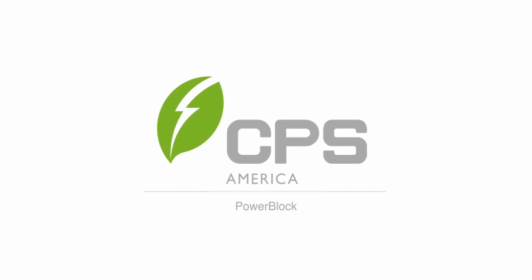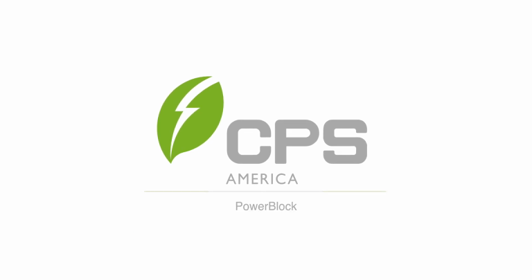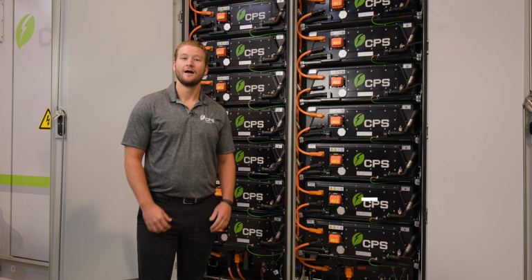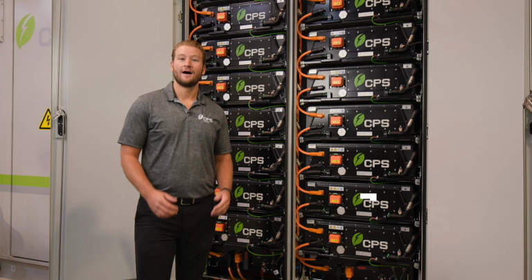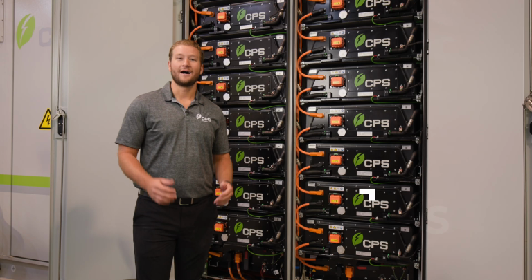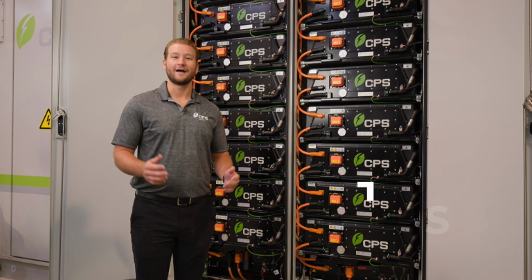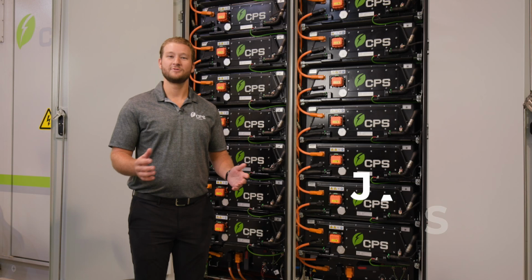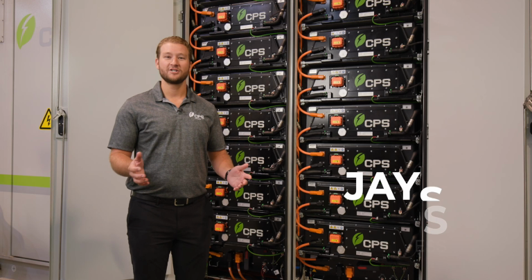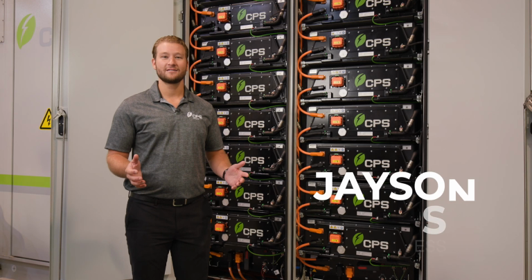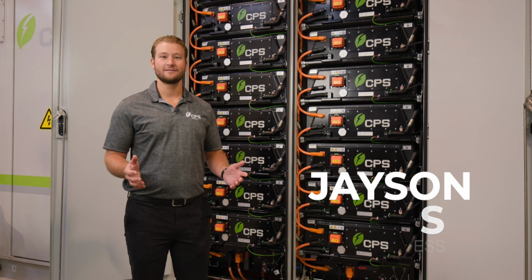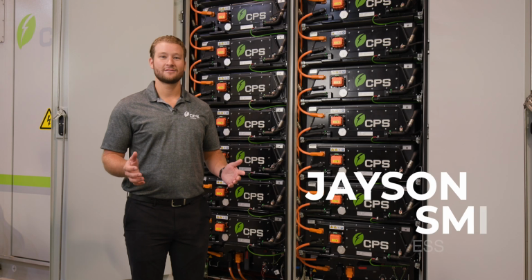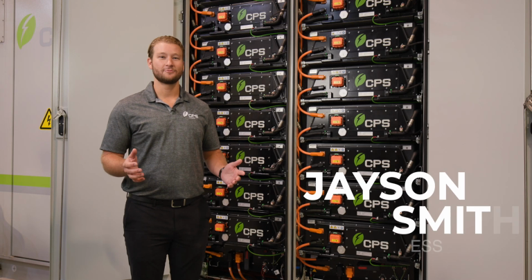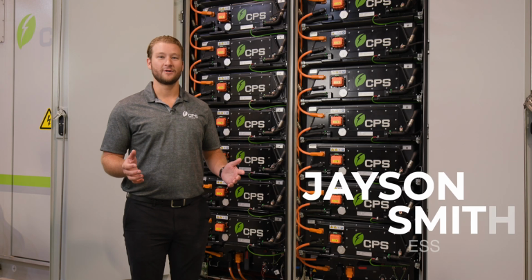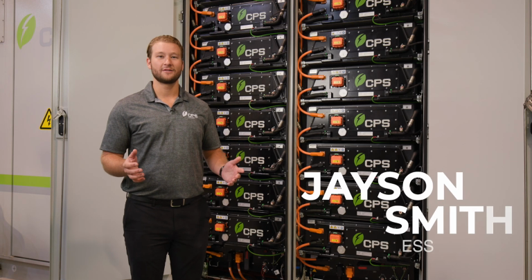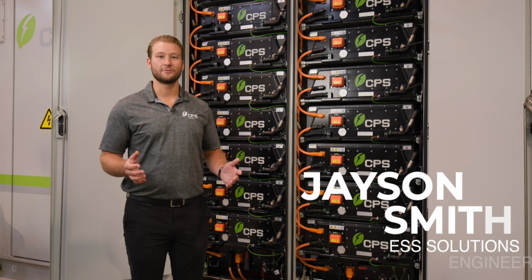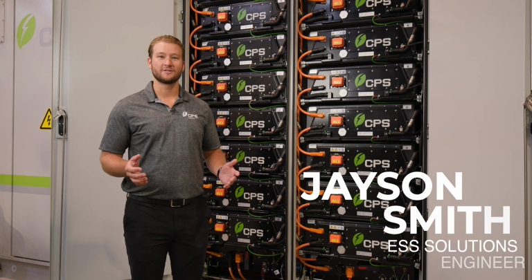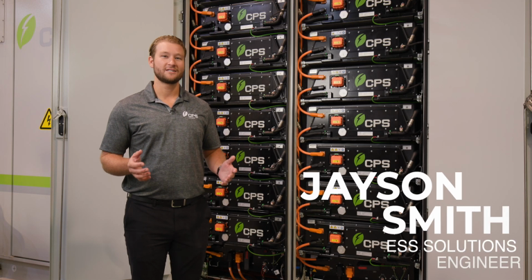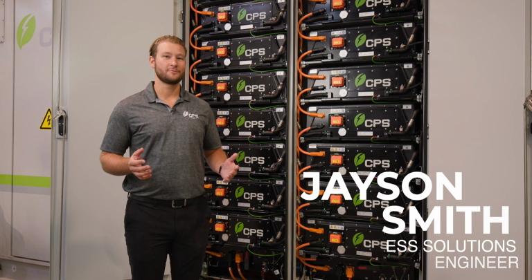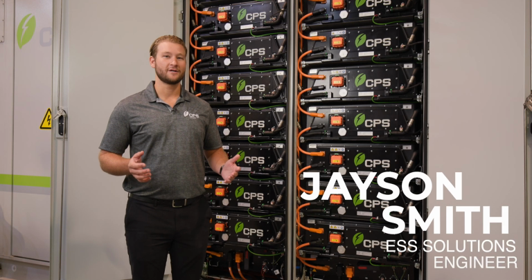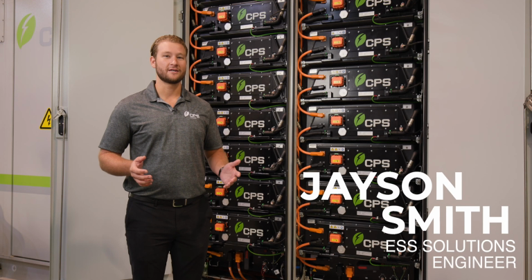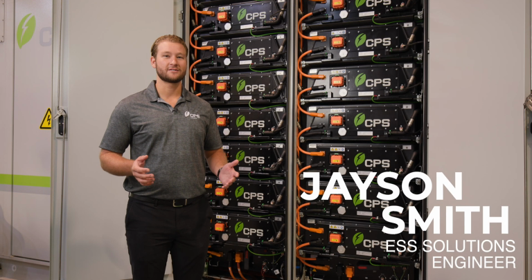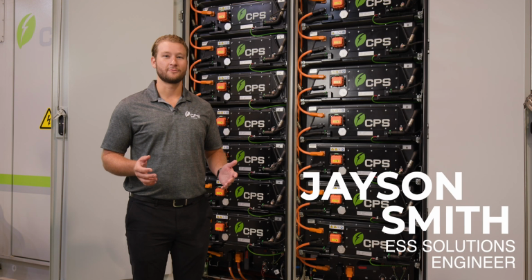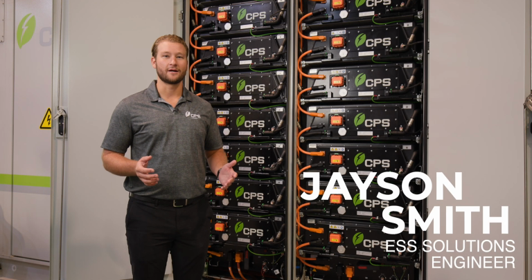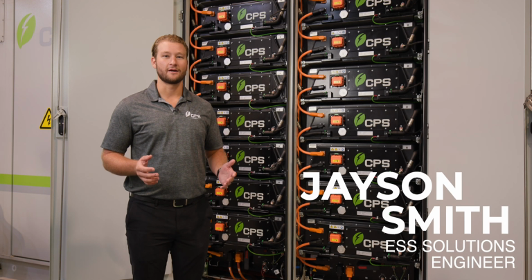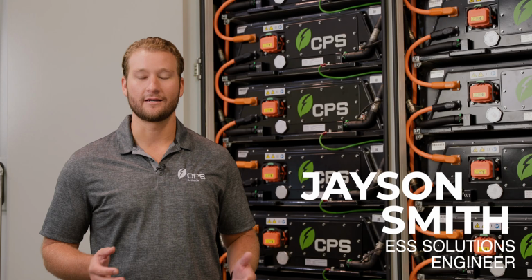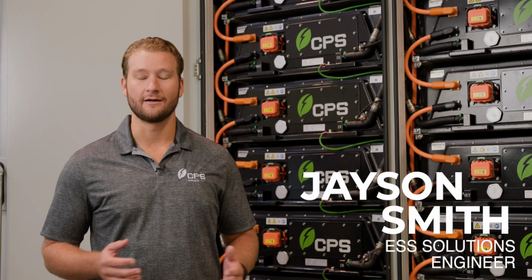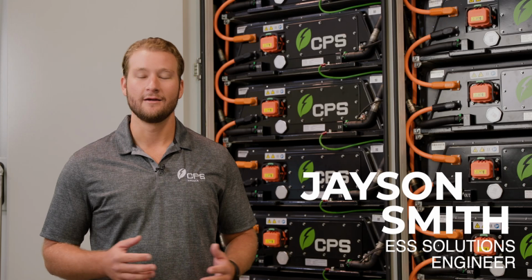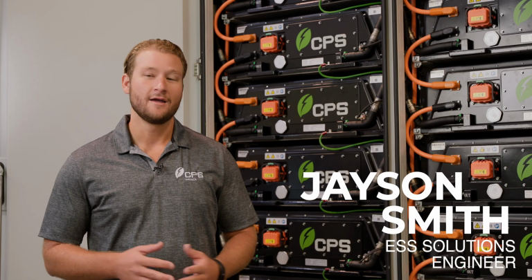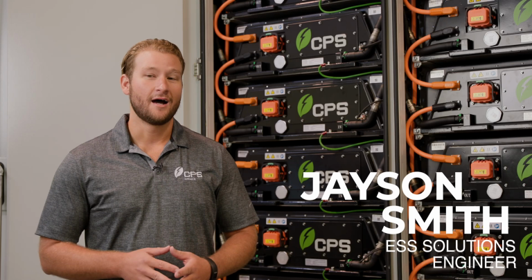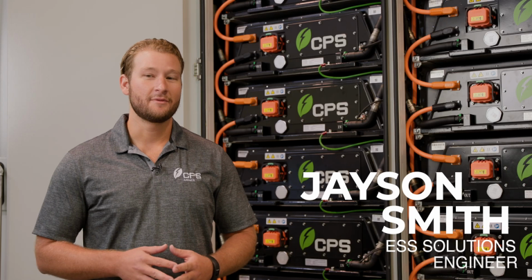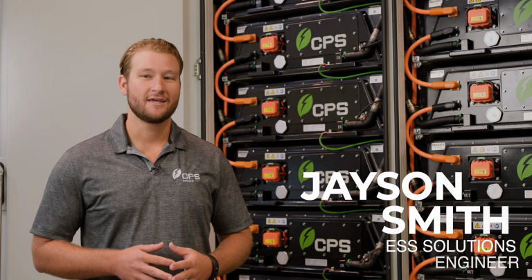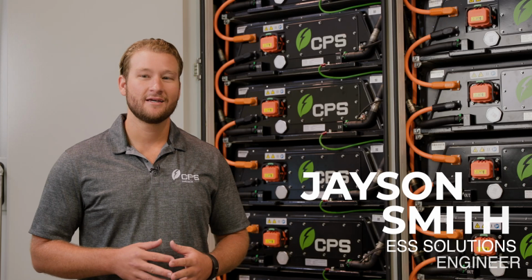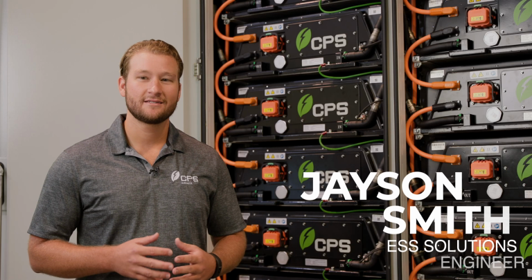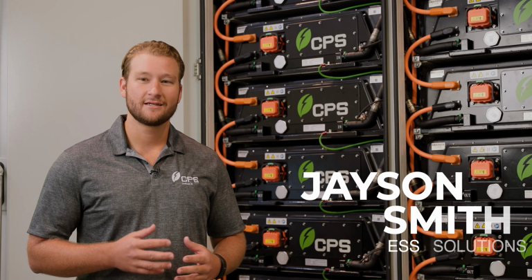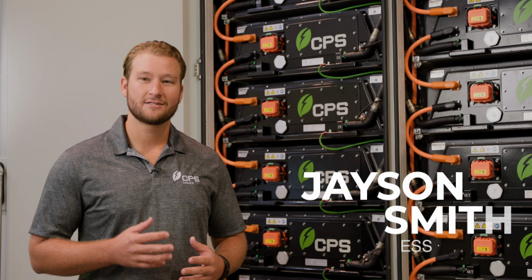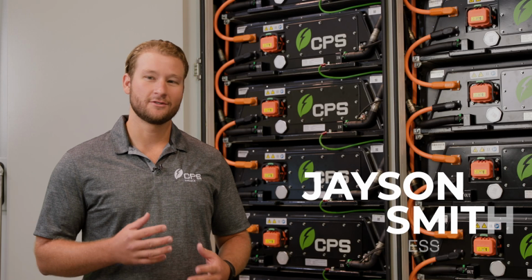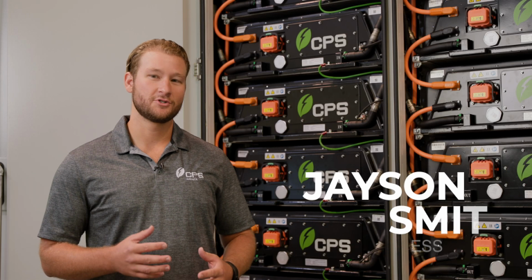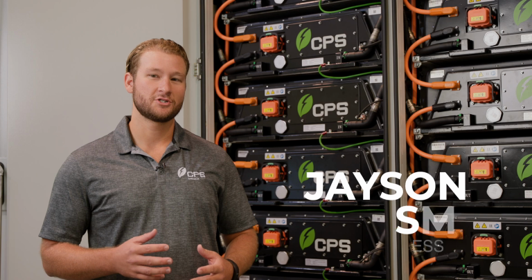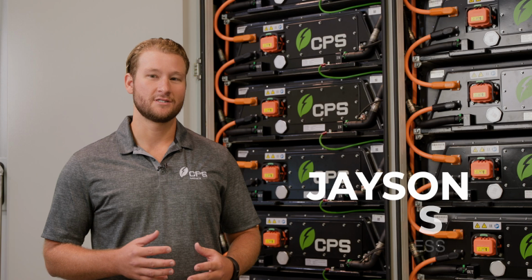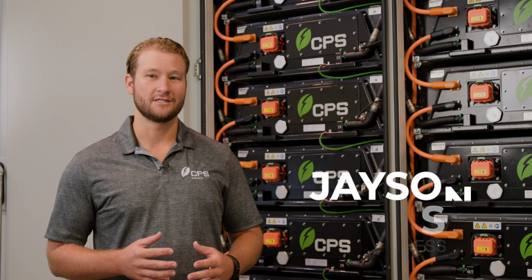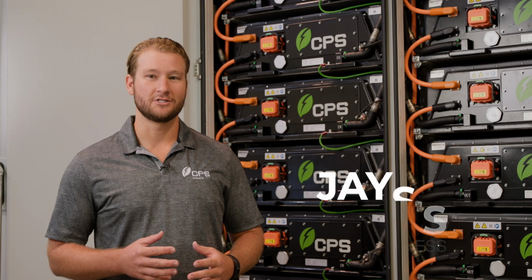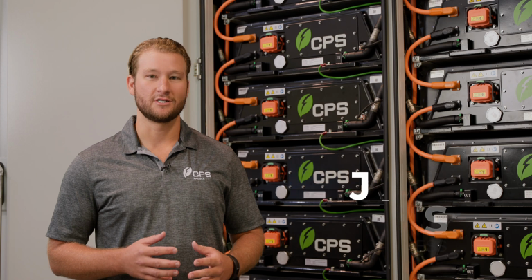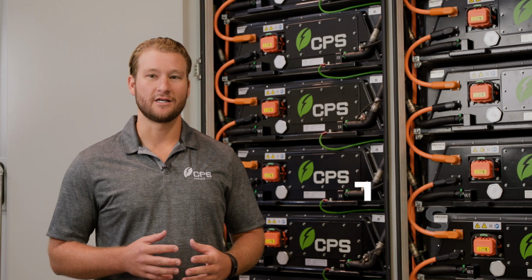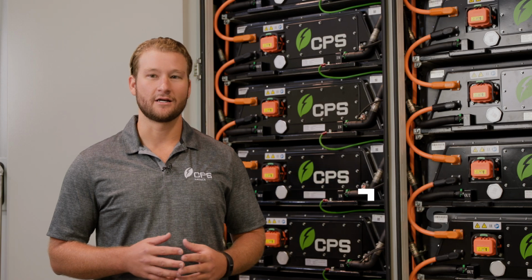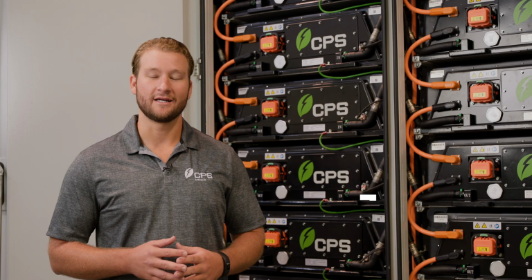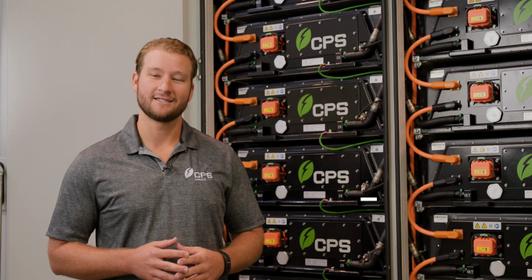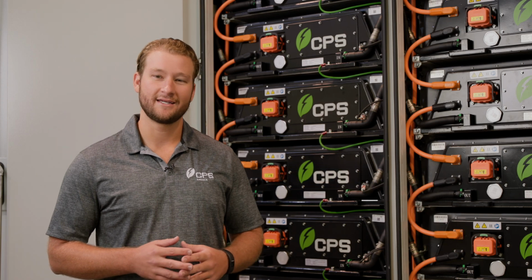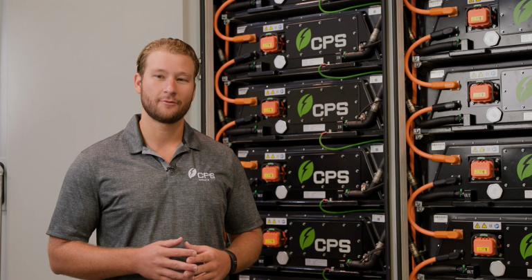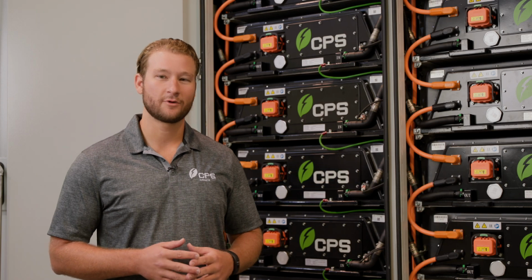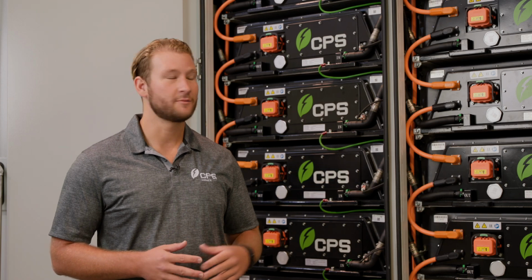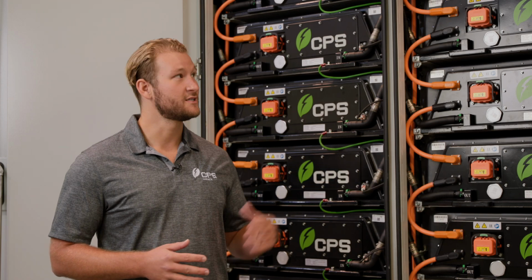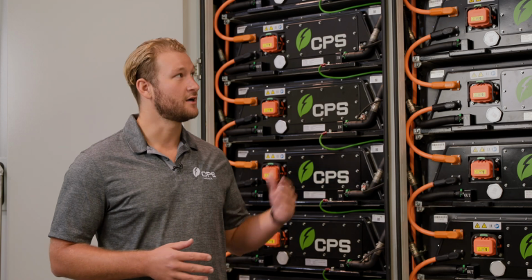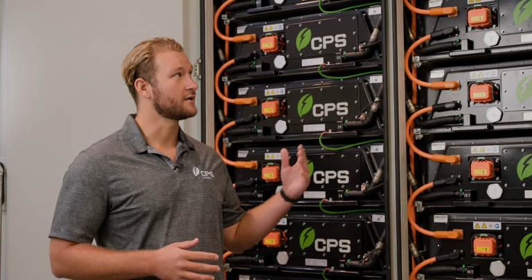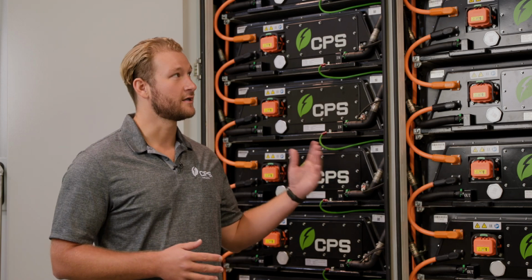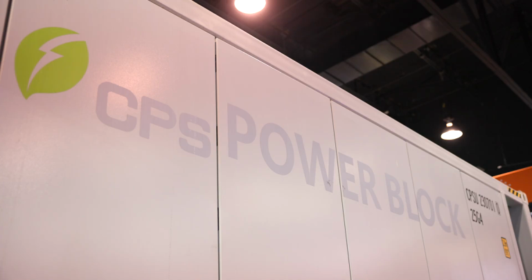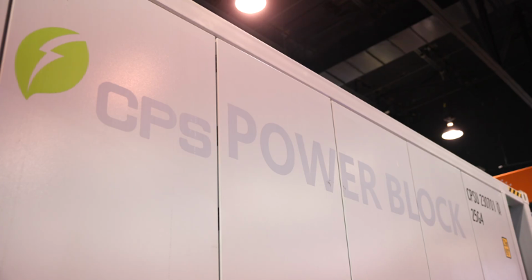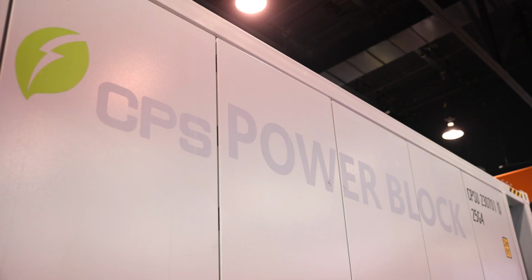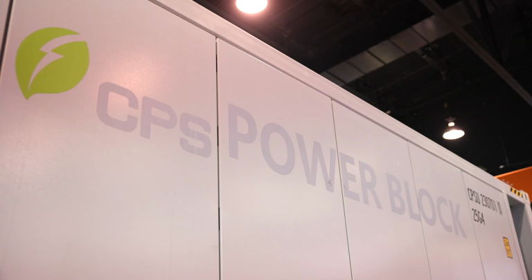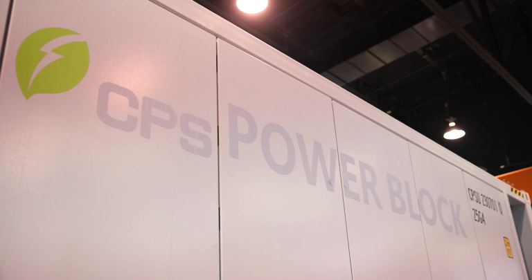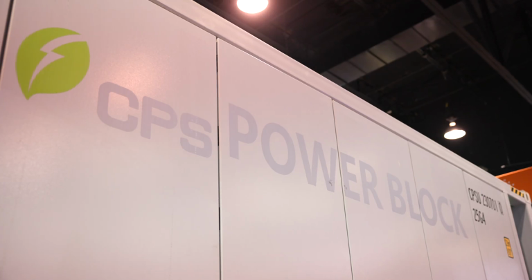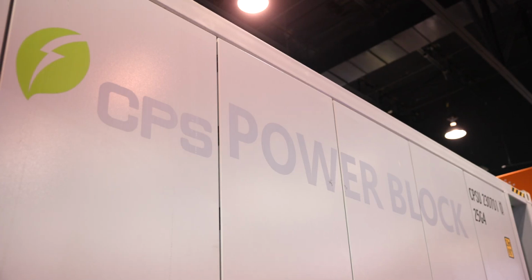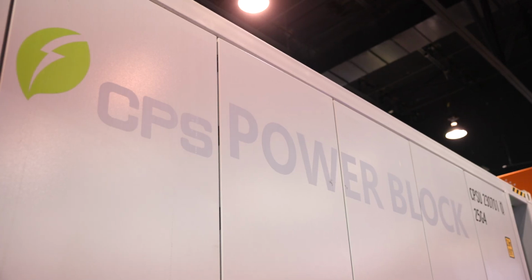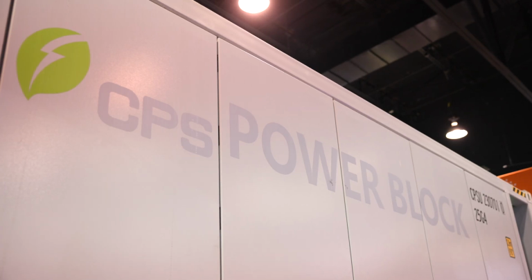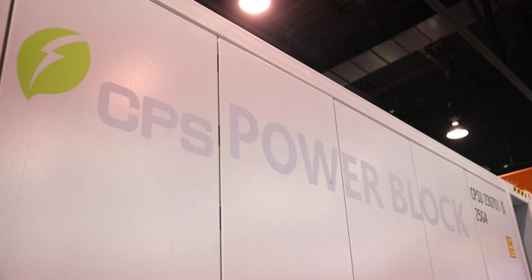Hi, I'm Jason Smith with CPS America. I'm the ESS Solutions Engineer and today we're going to be talking about the PowerBlock.